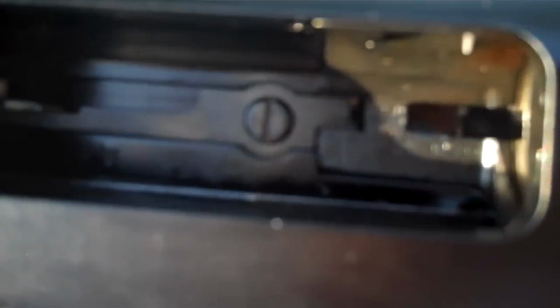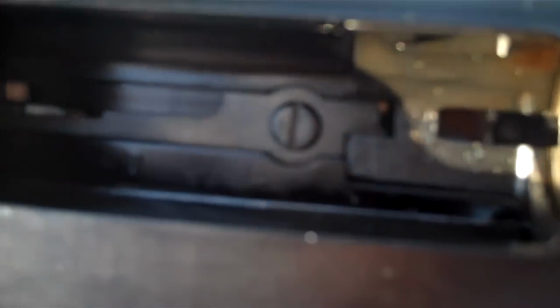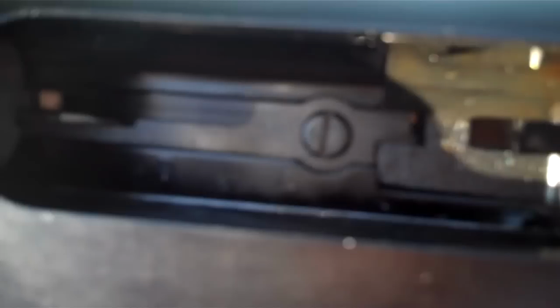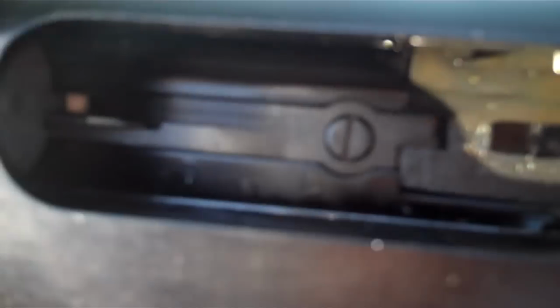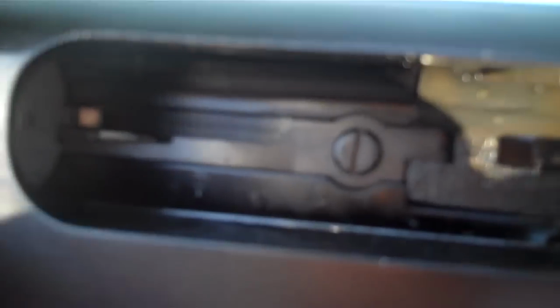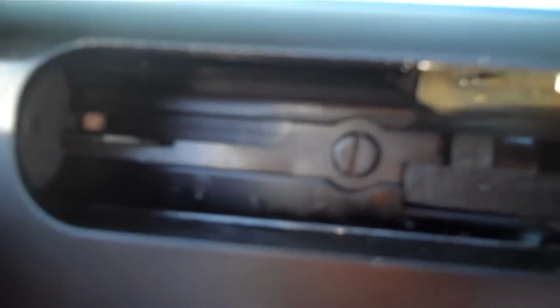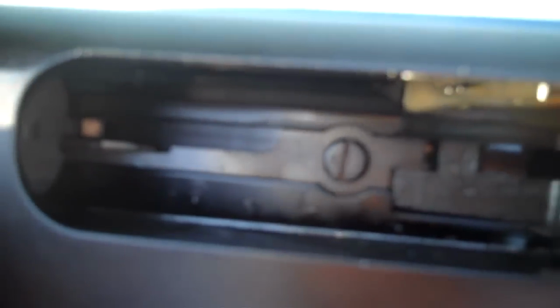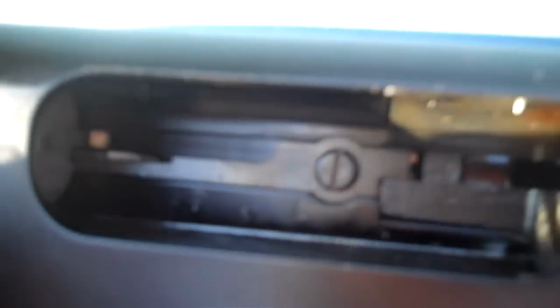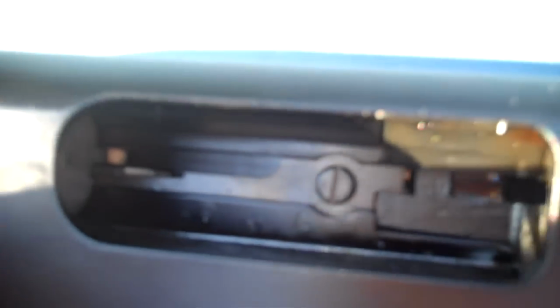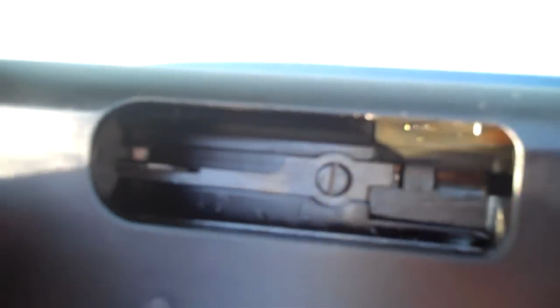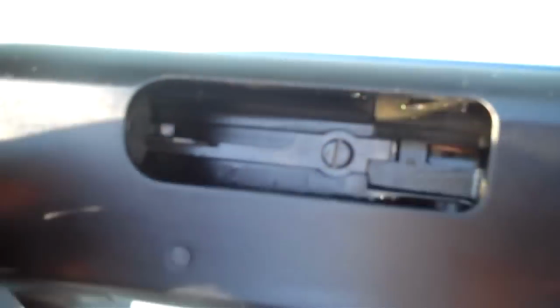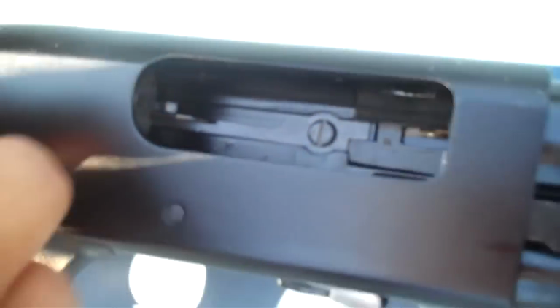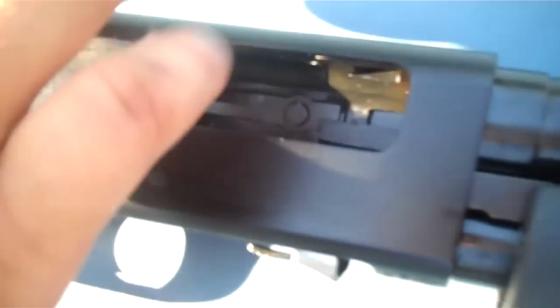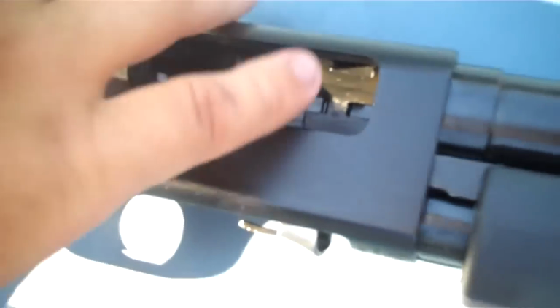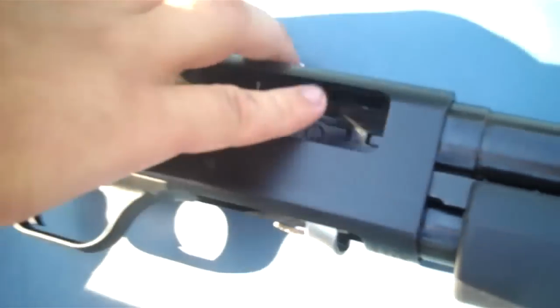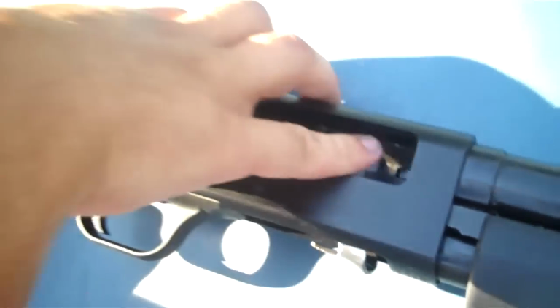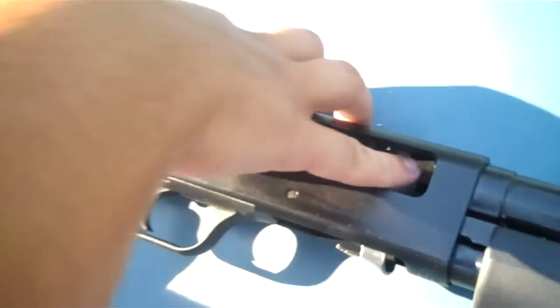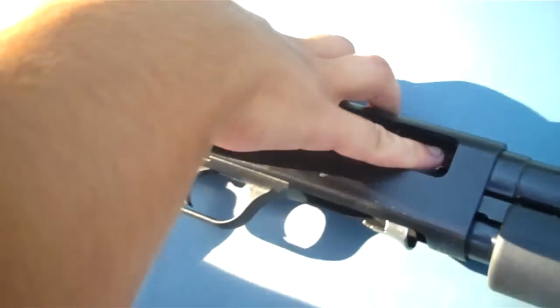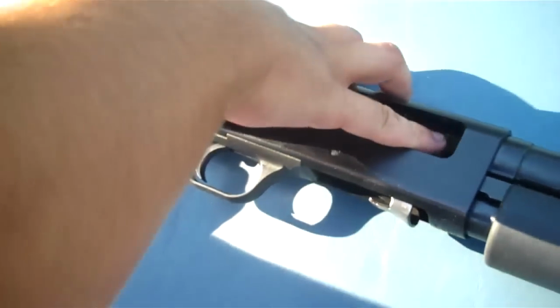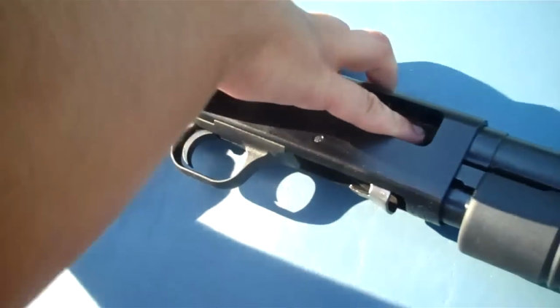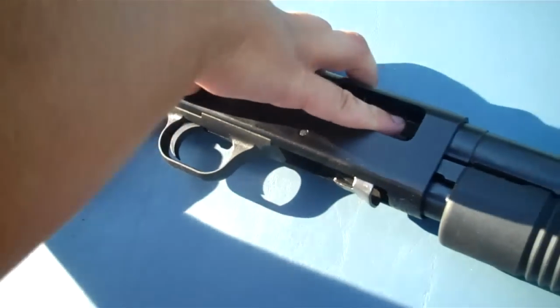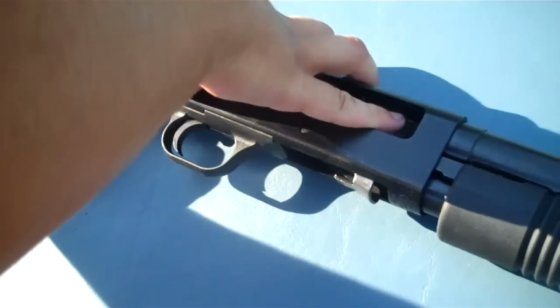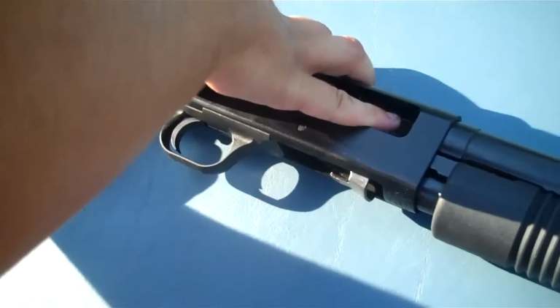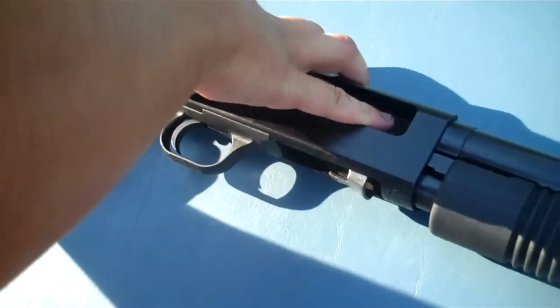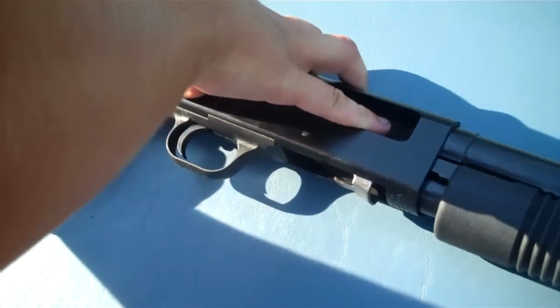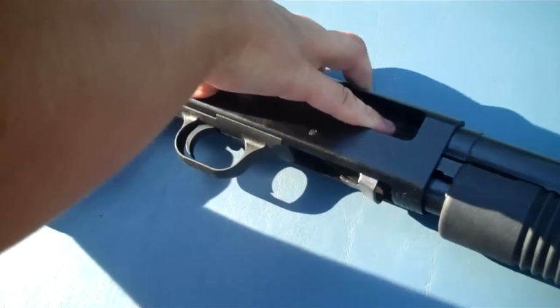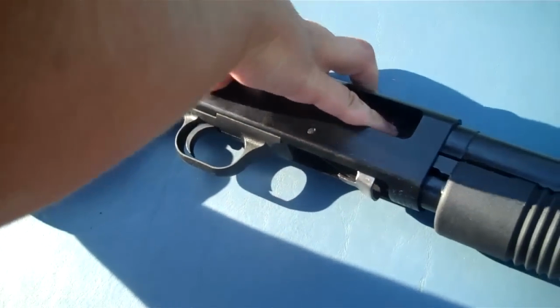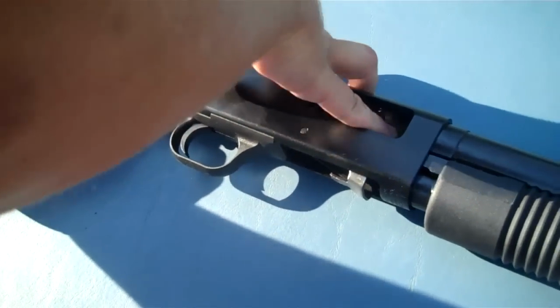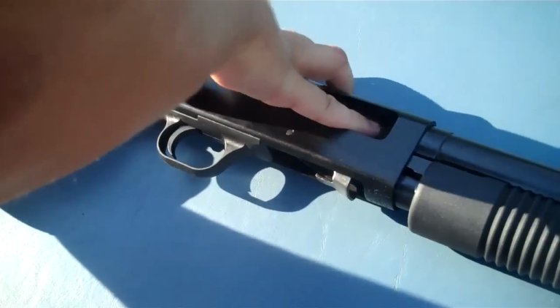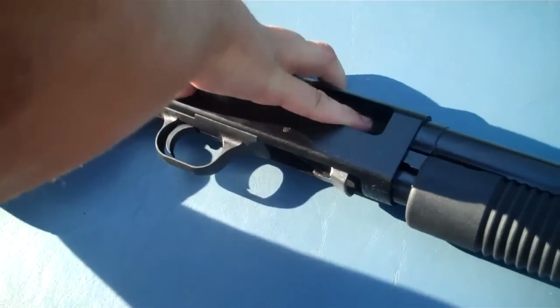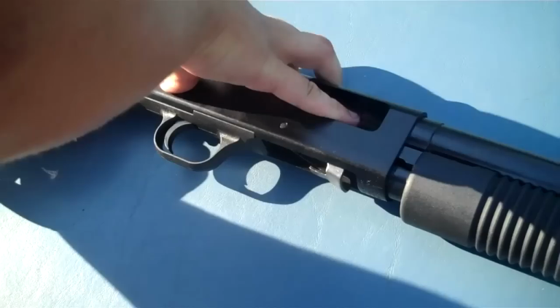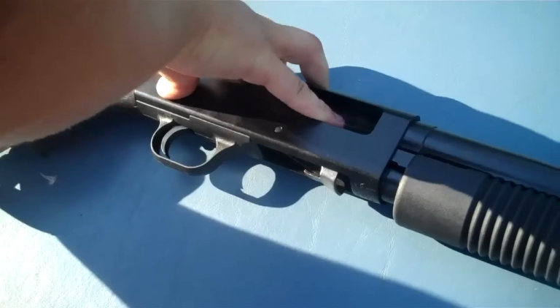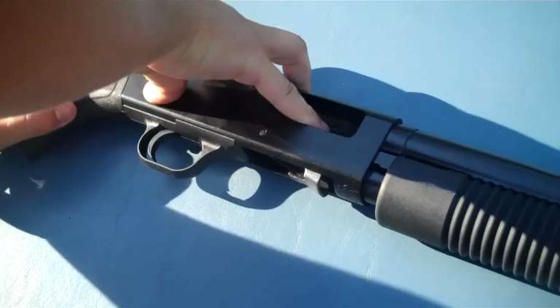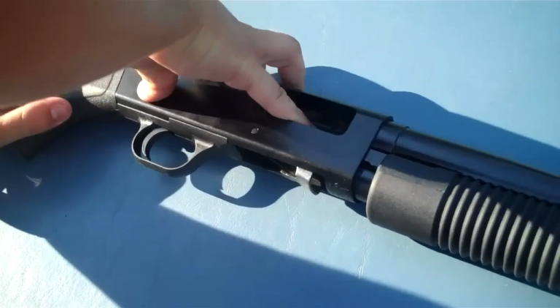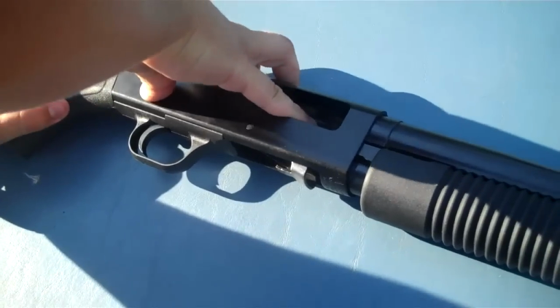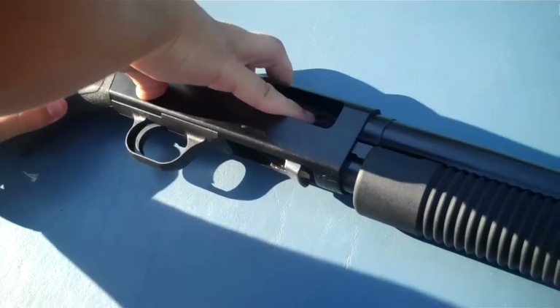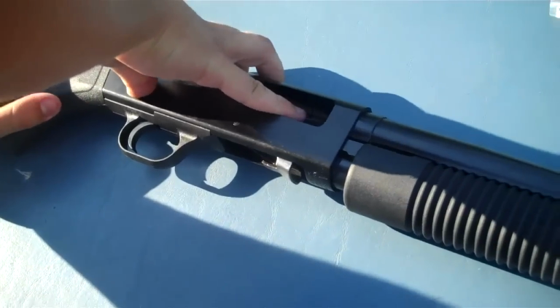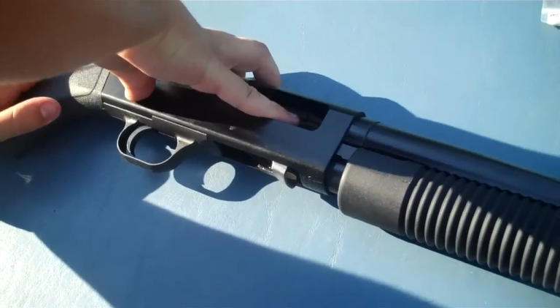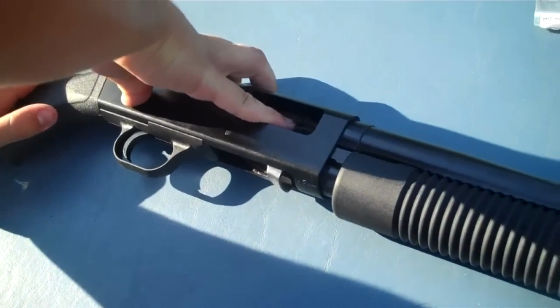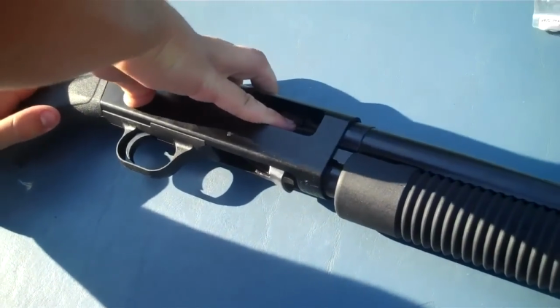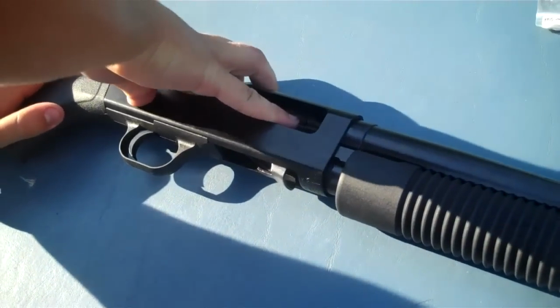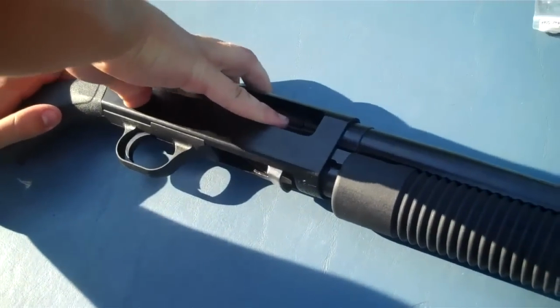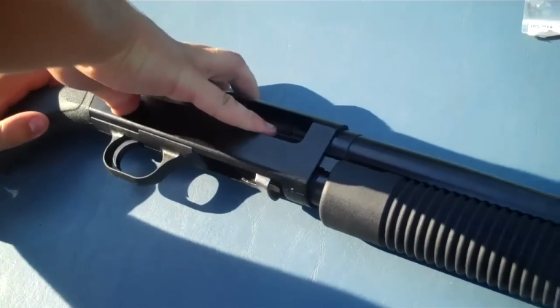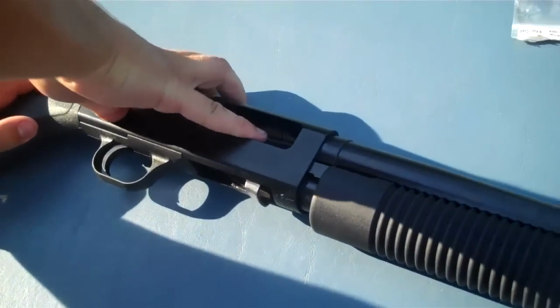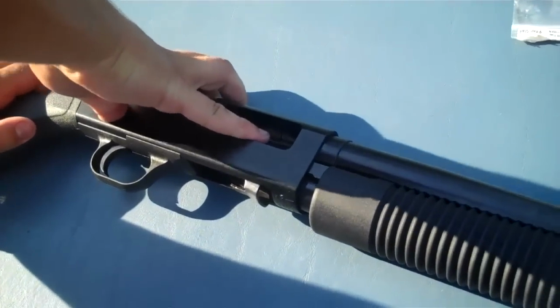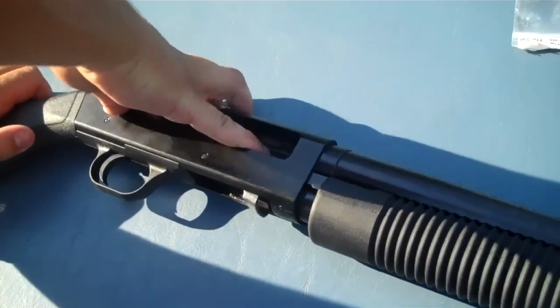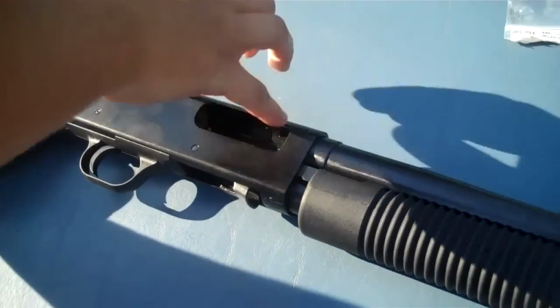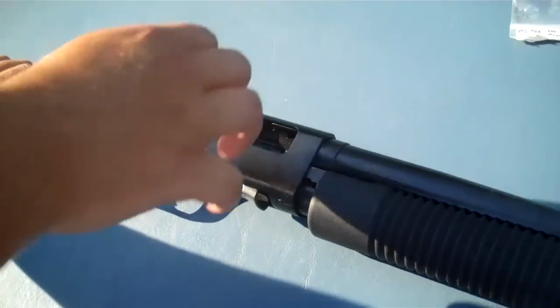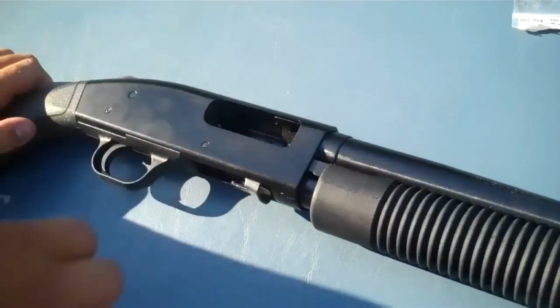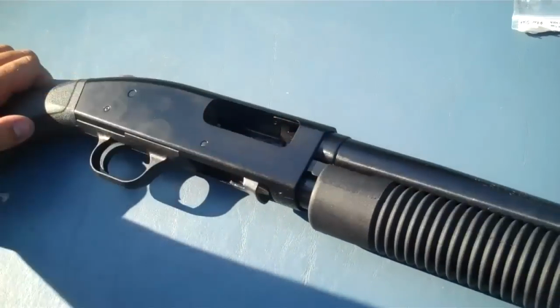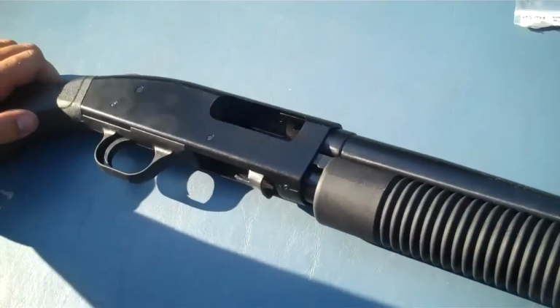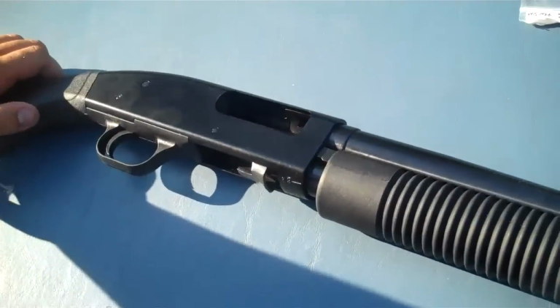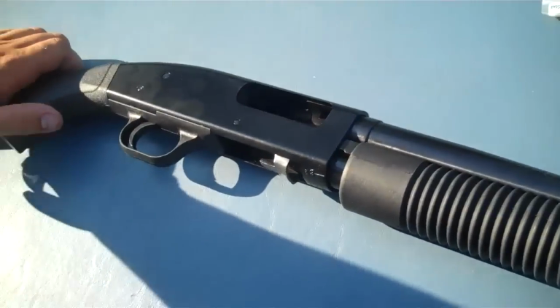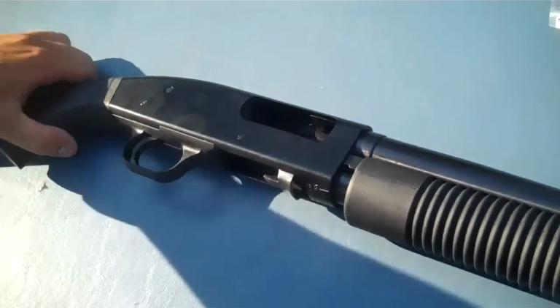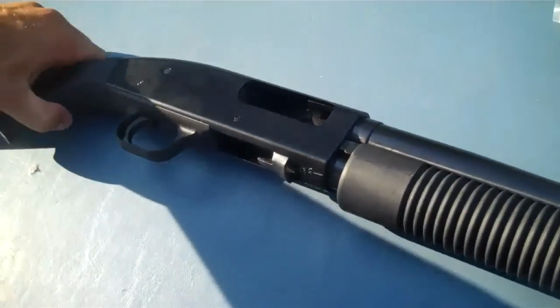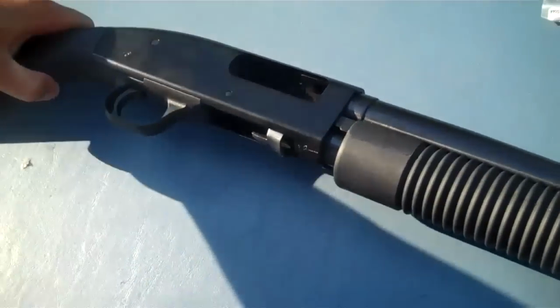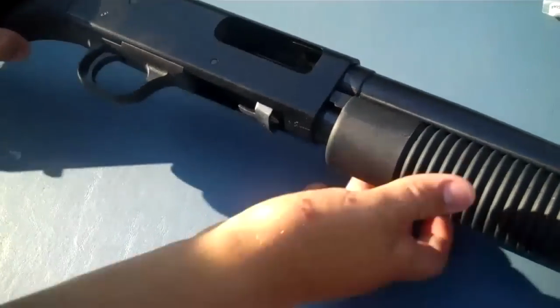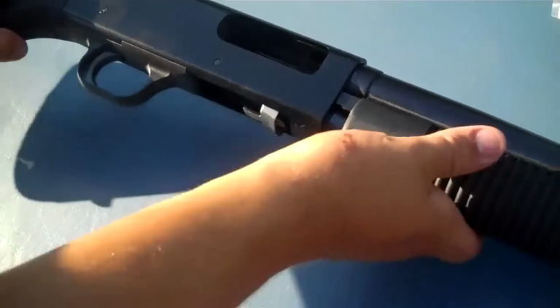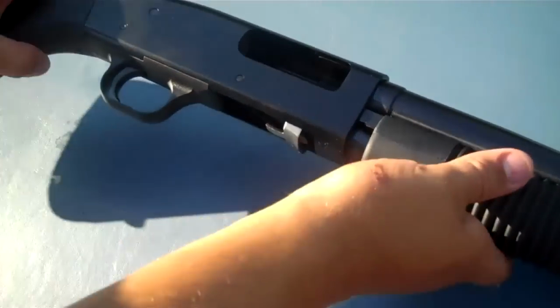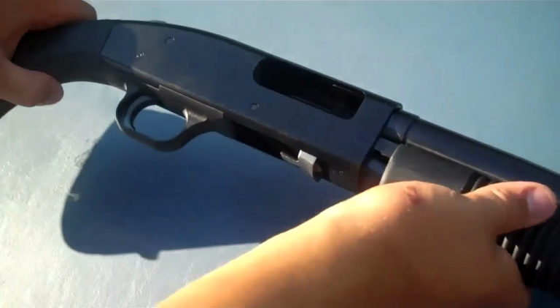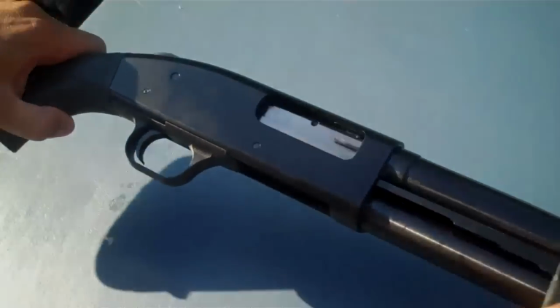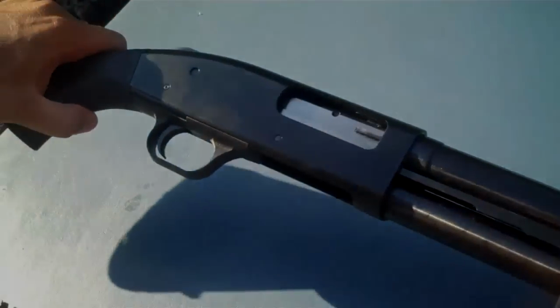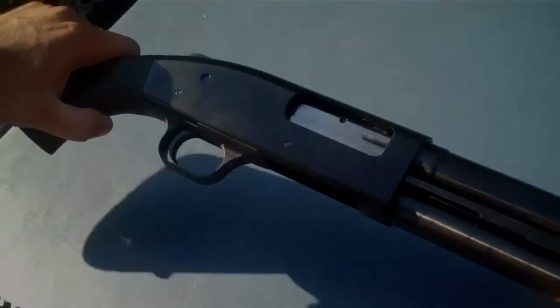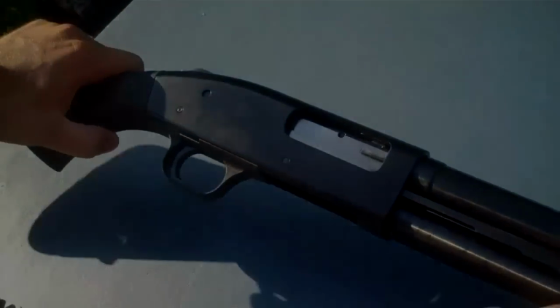You're going to take your body pin, just push that guy right through, and make sure it's flush.